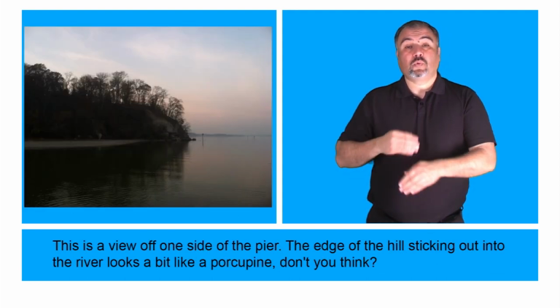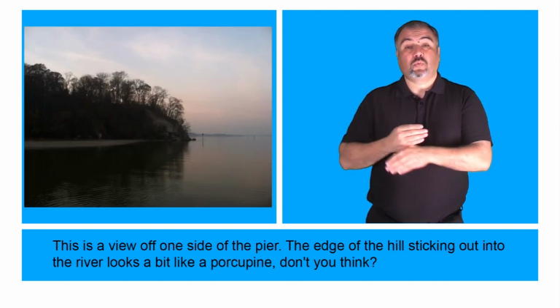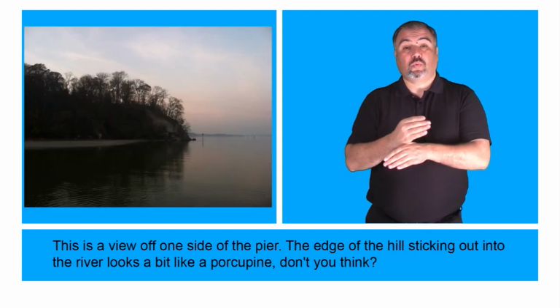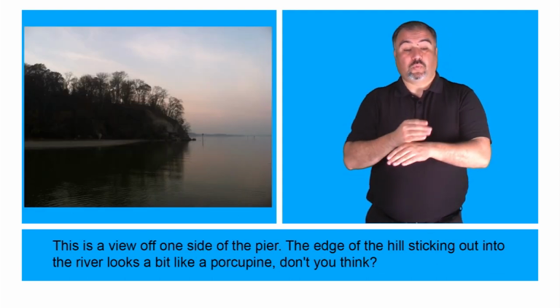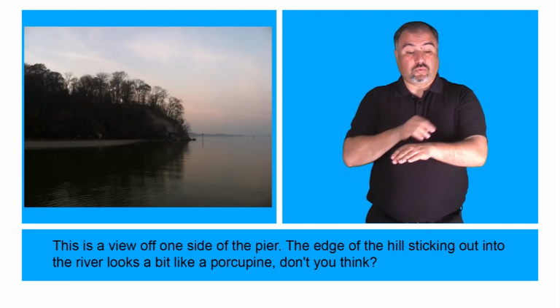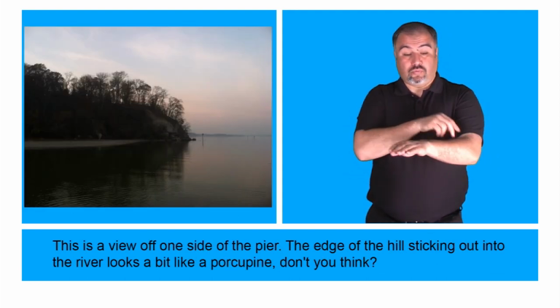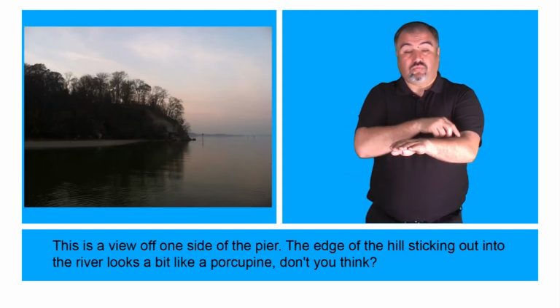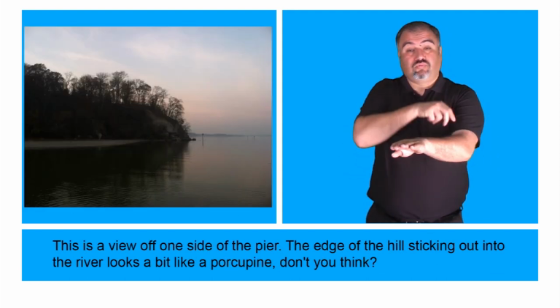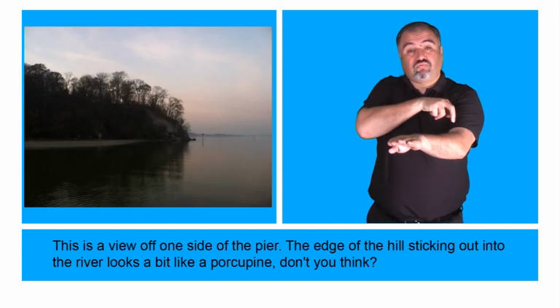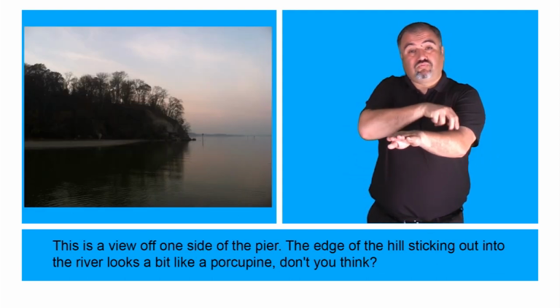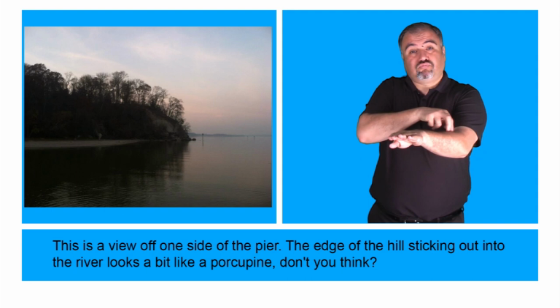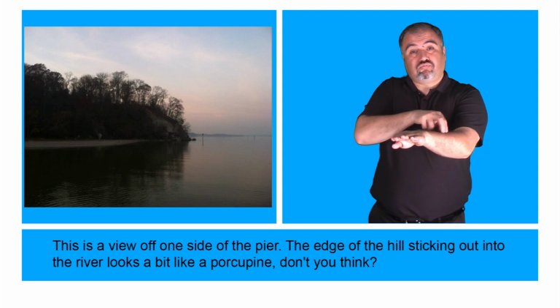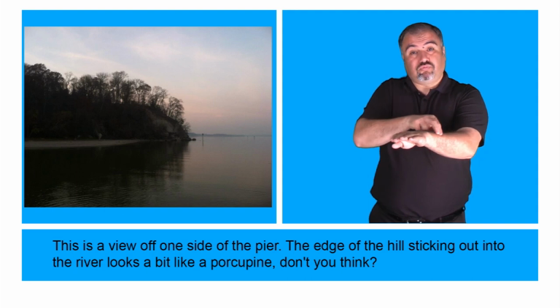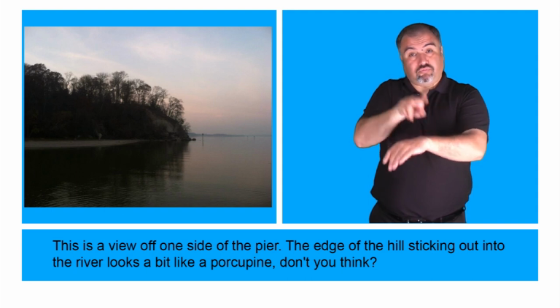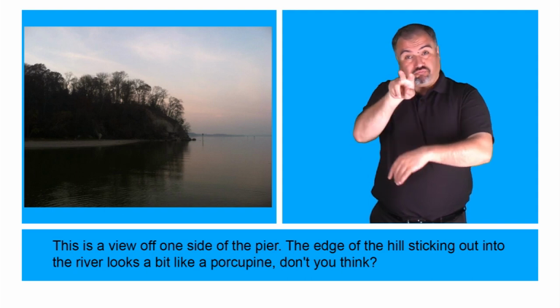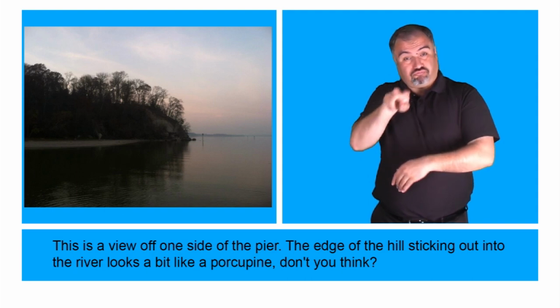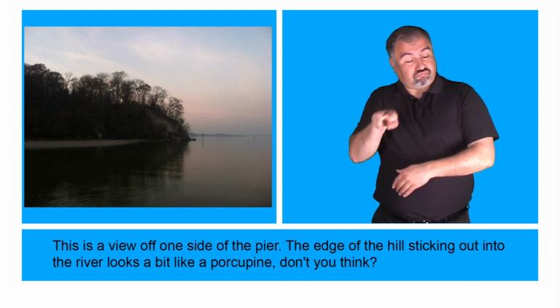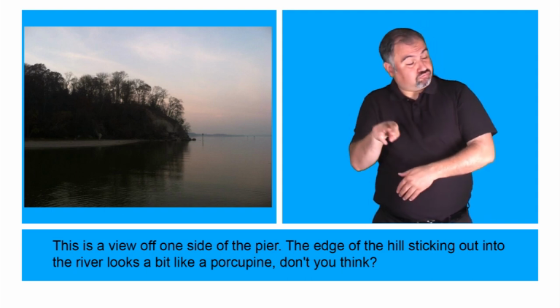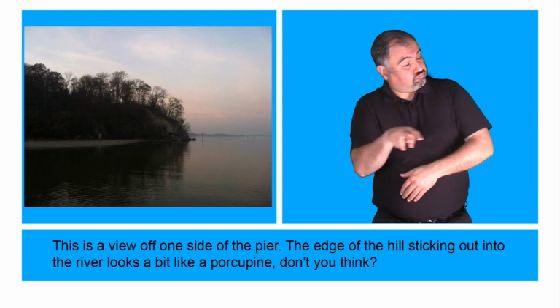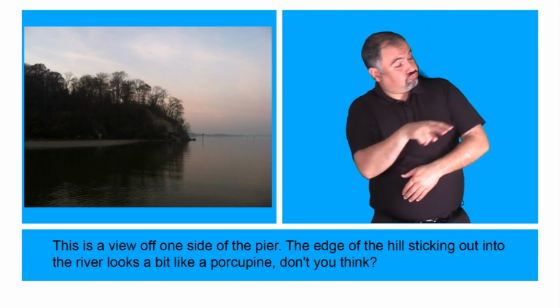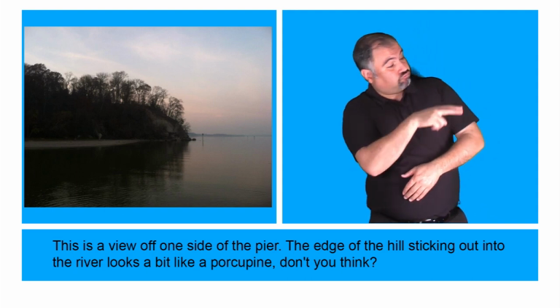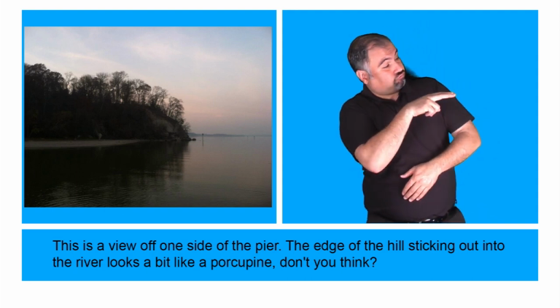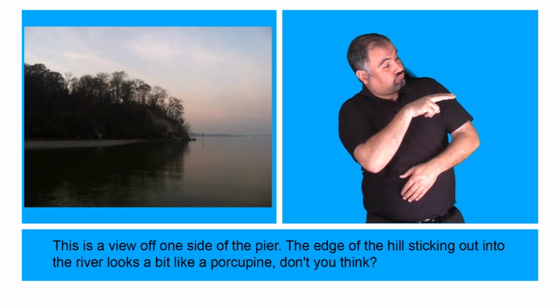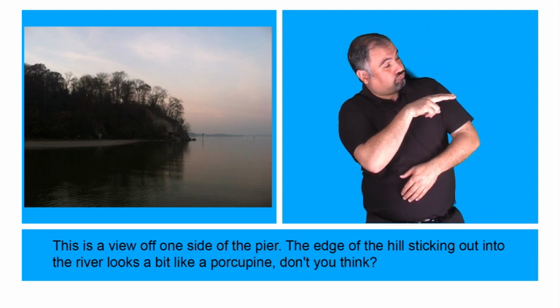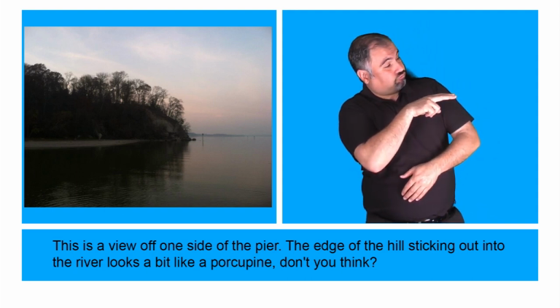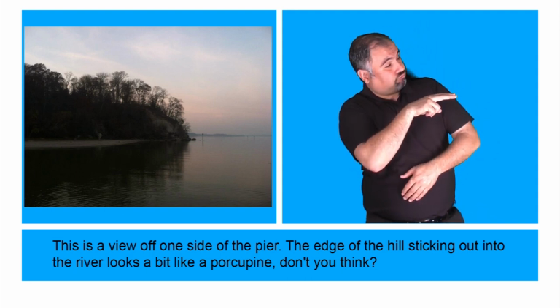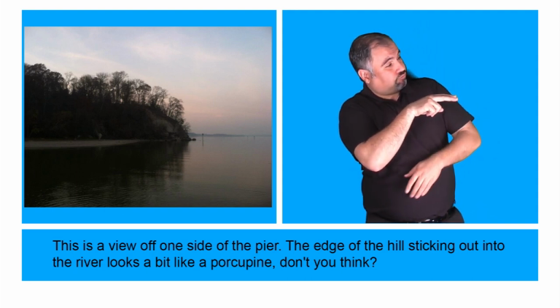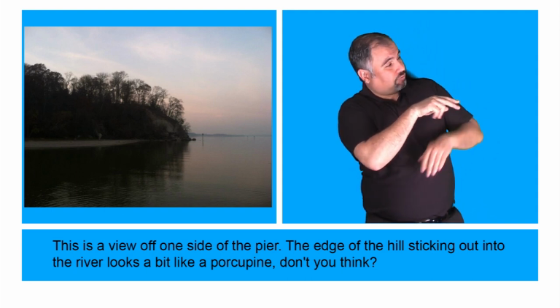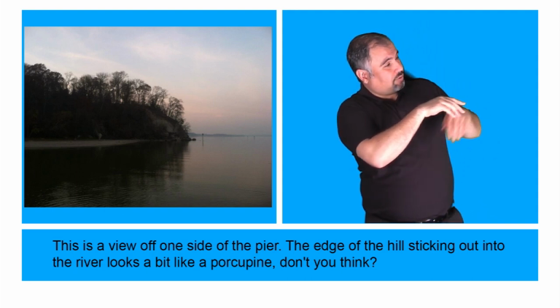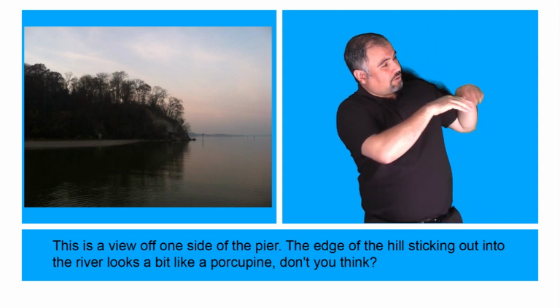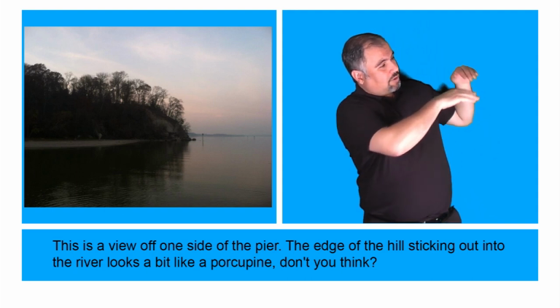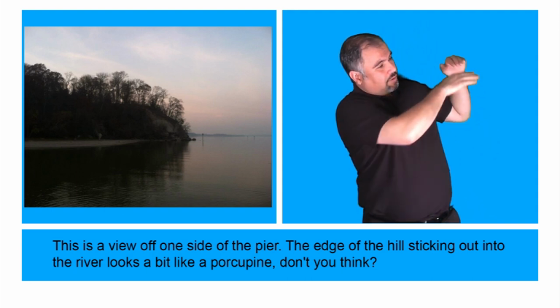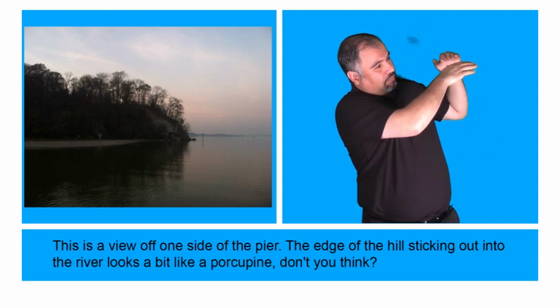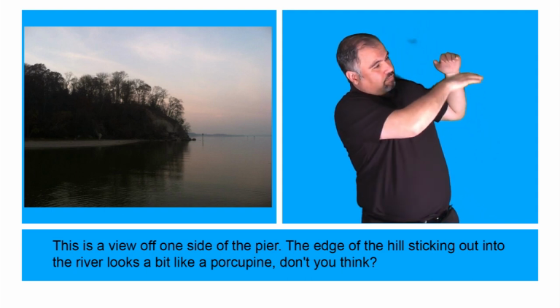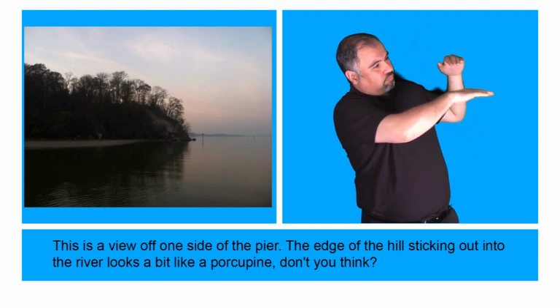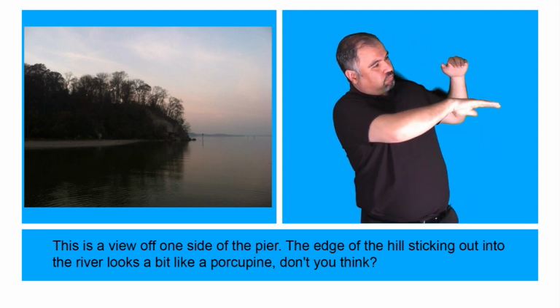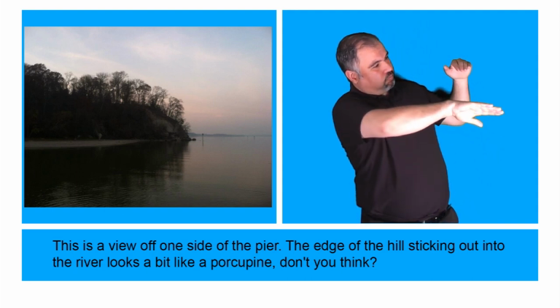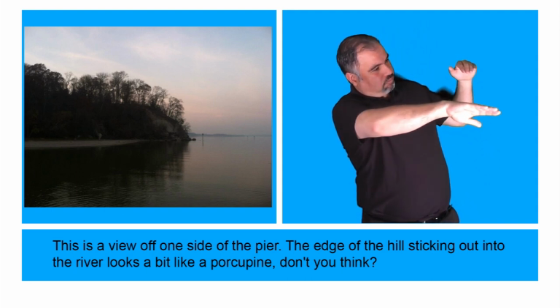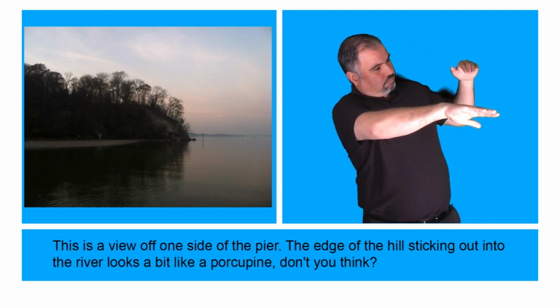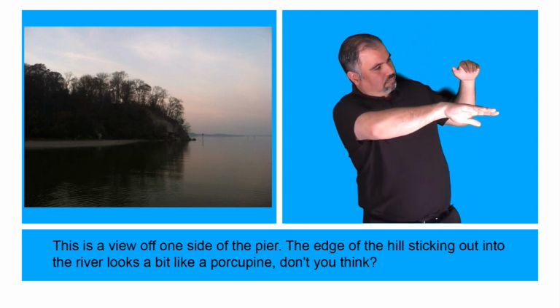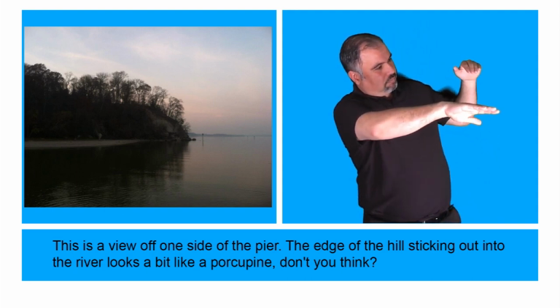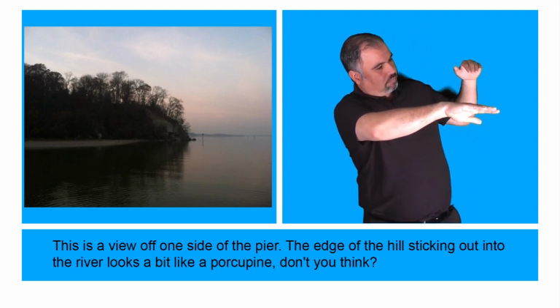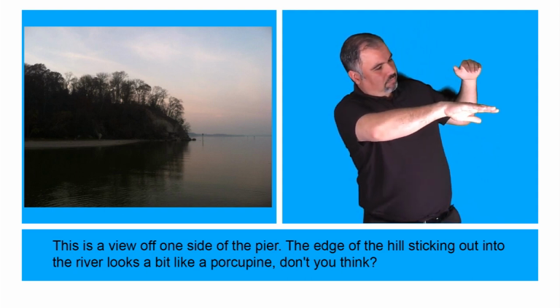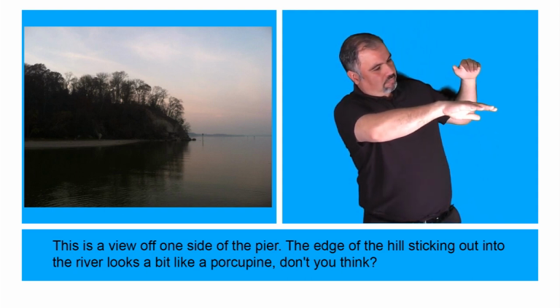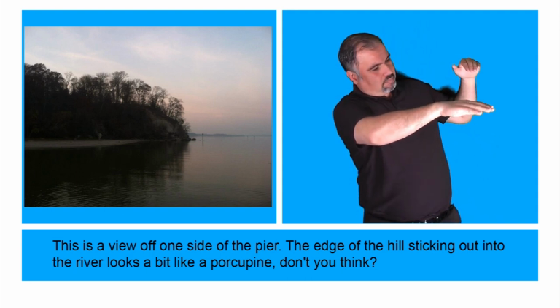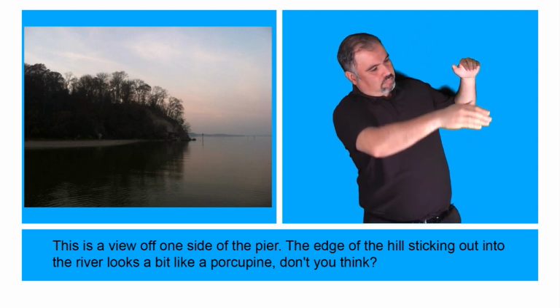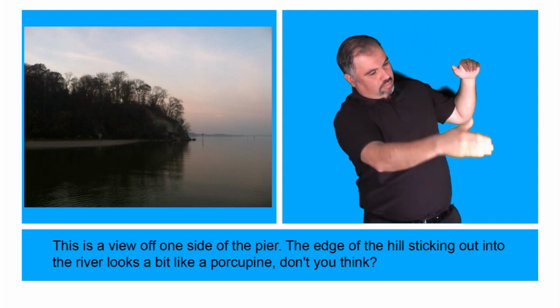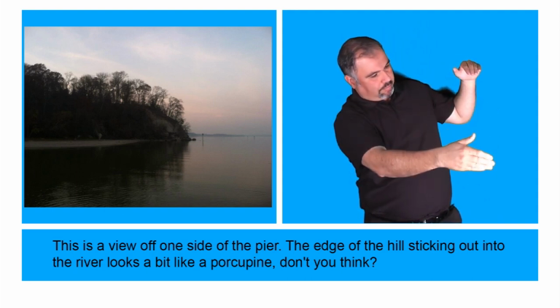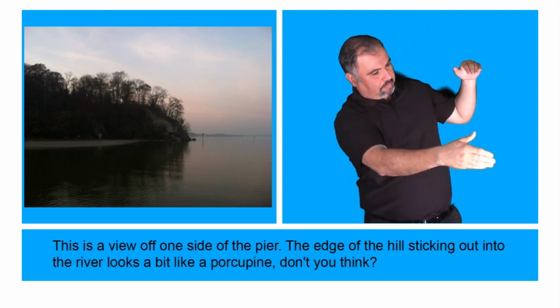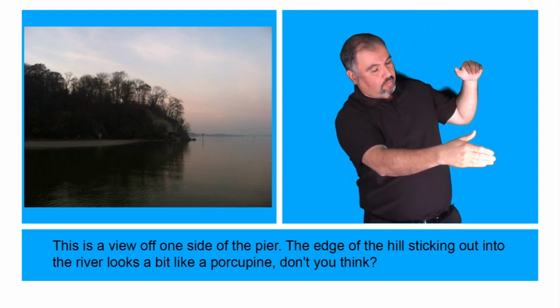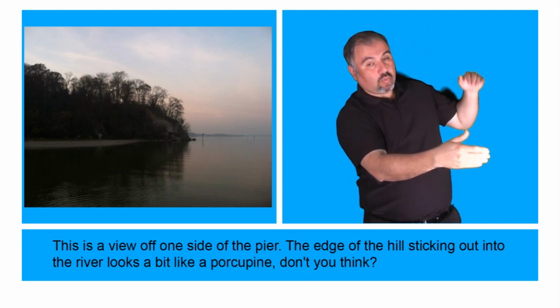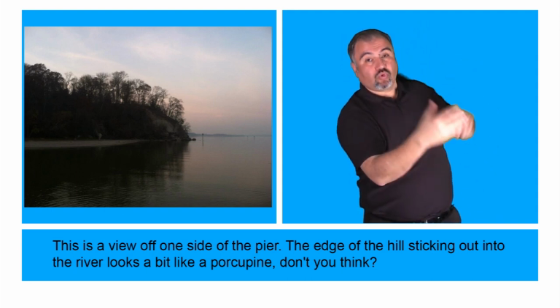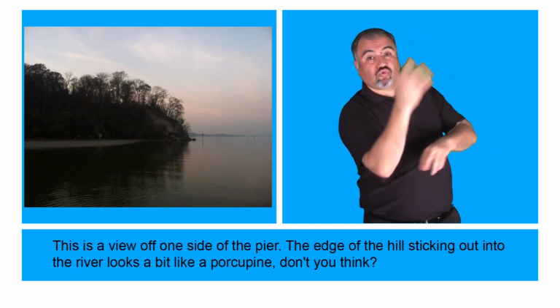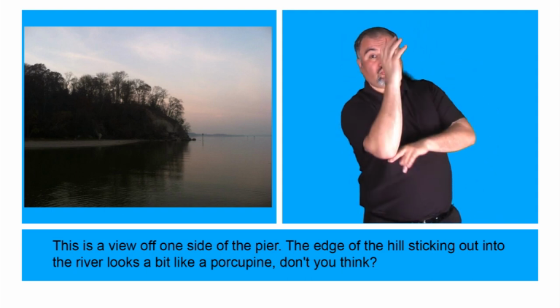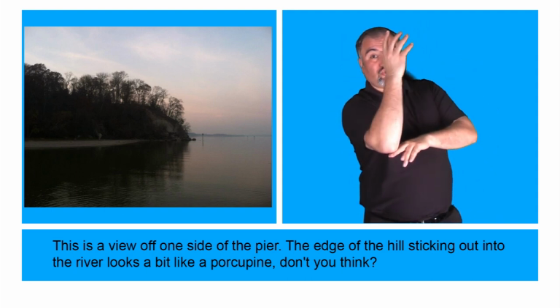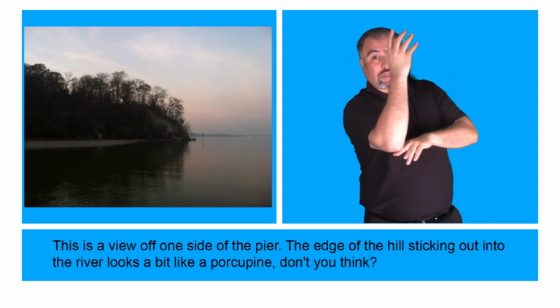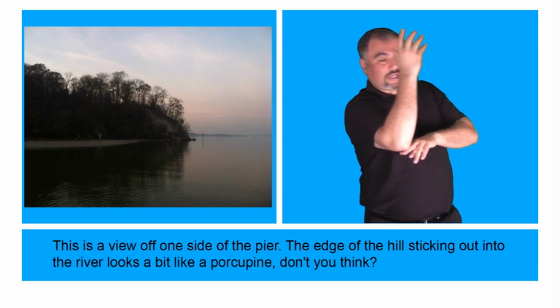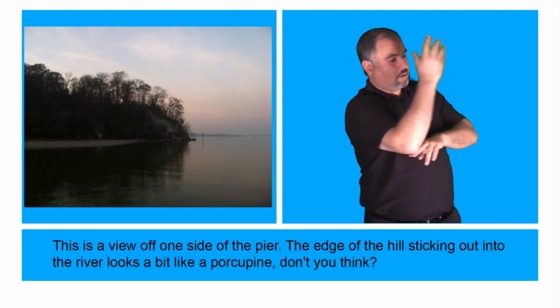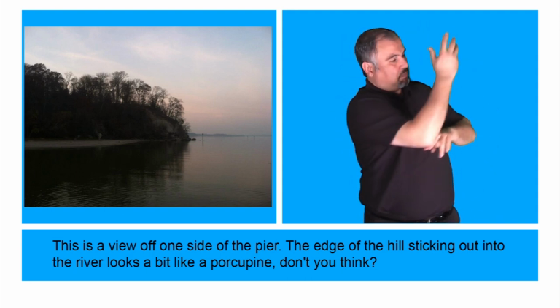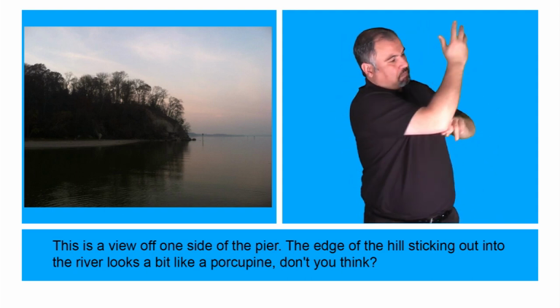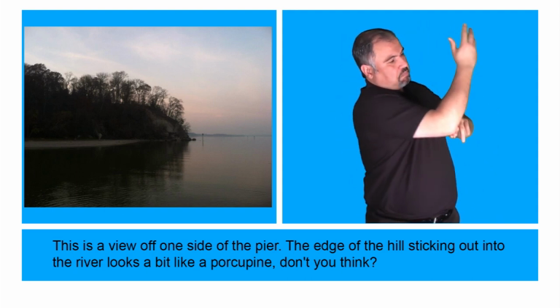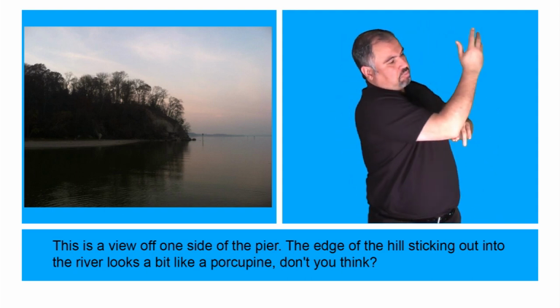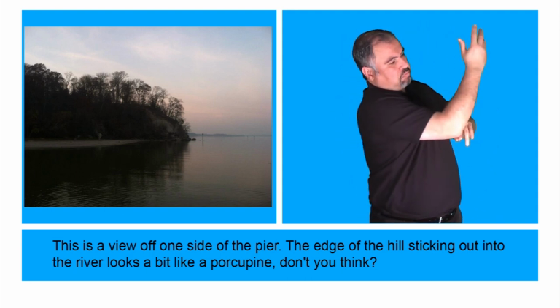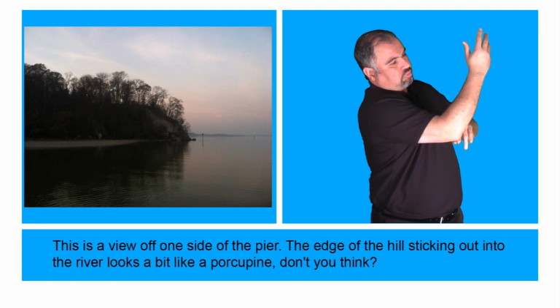This is a view off one side of the pier. The edge of the hill sticking out into the river looks a bit like a porcupine, don't you think?